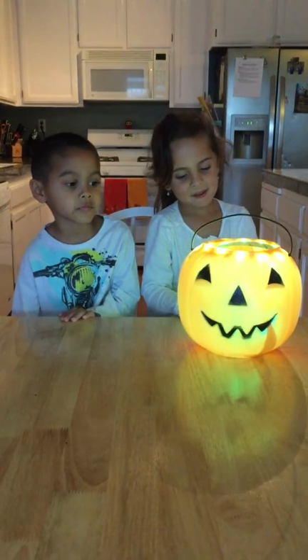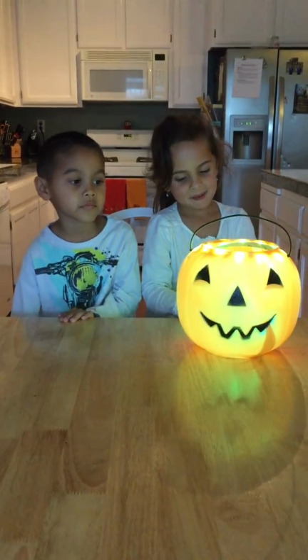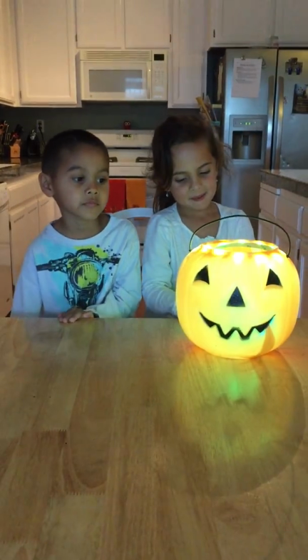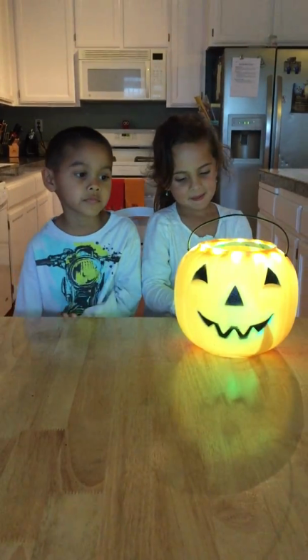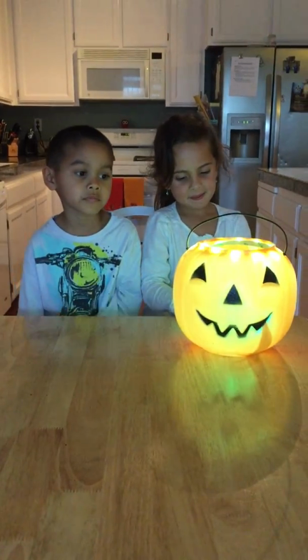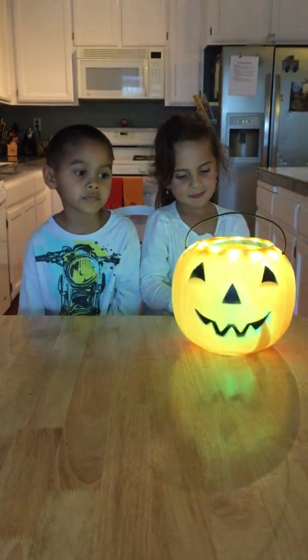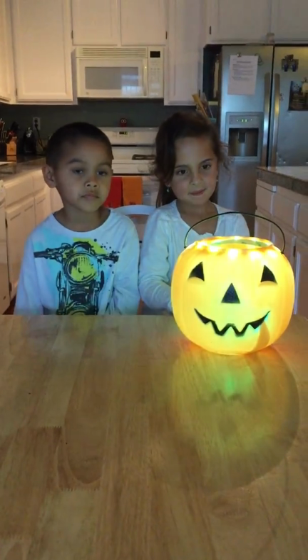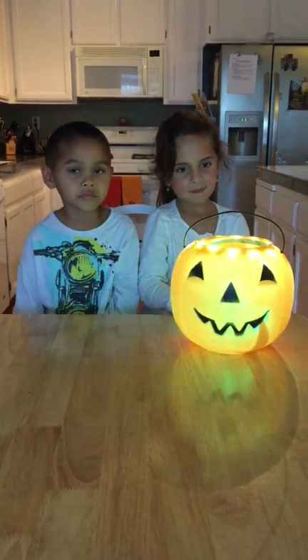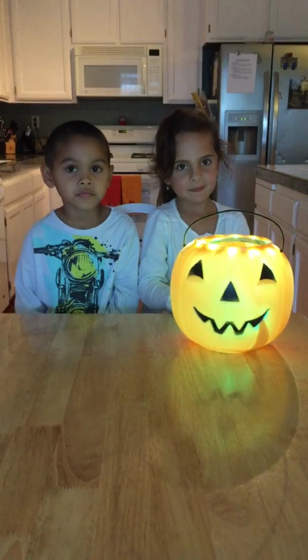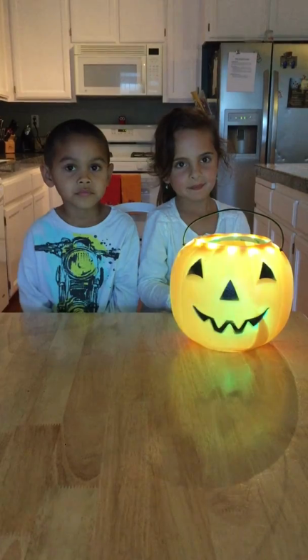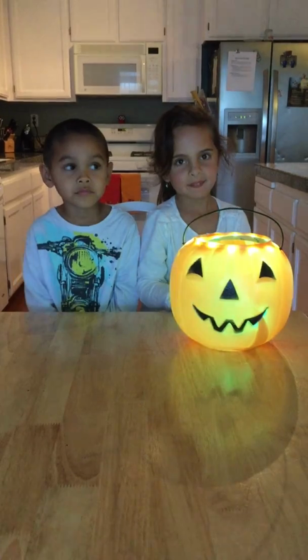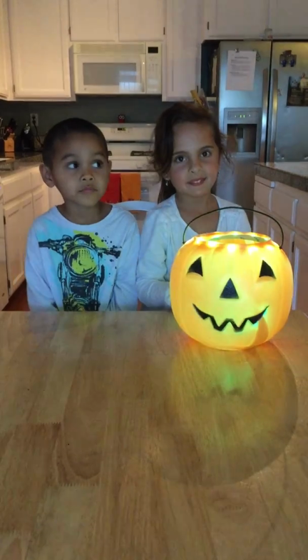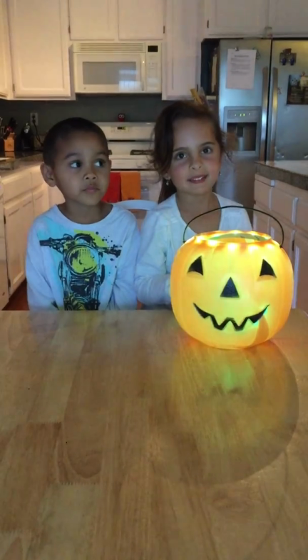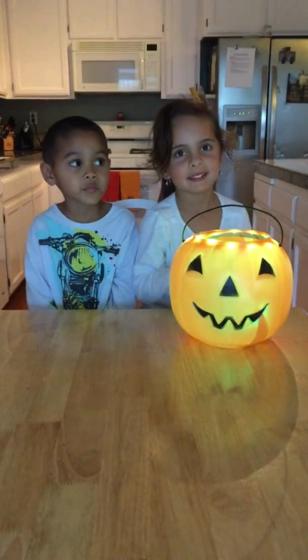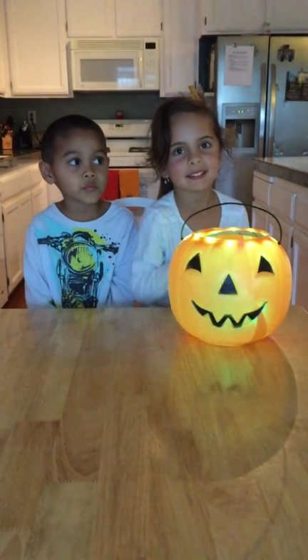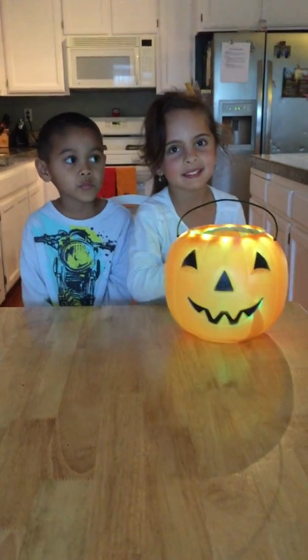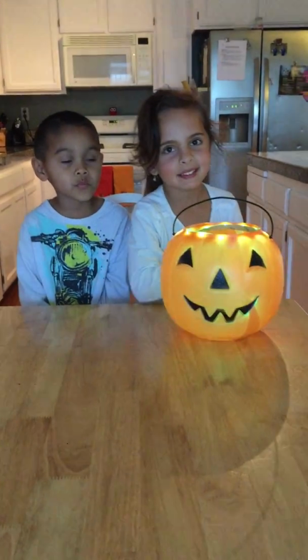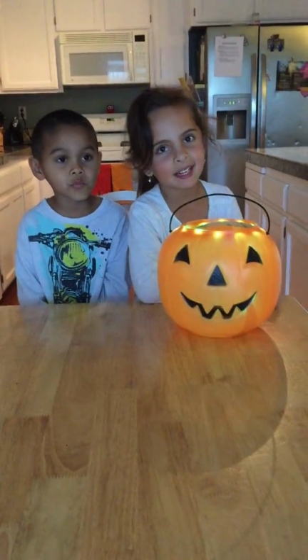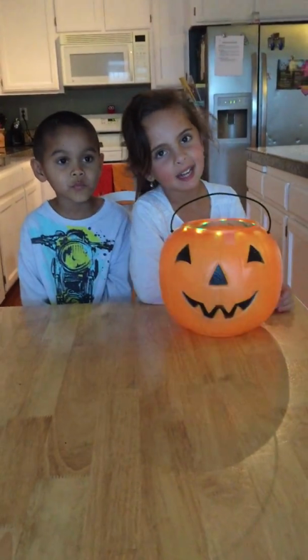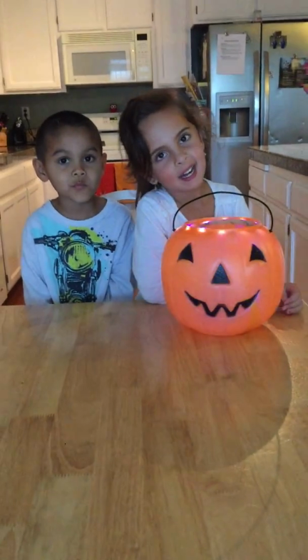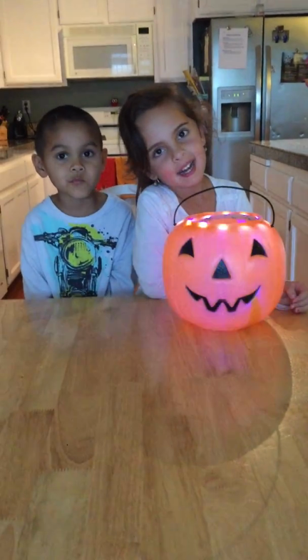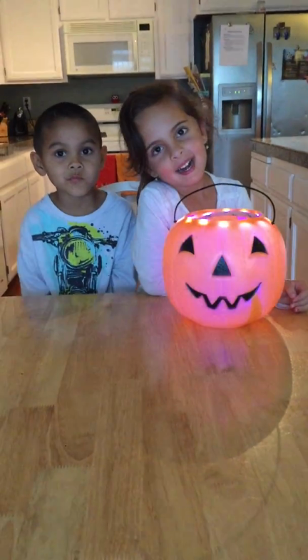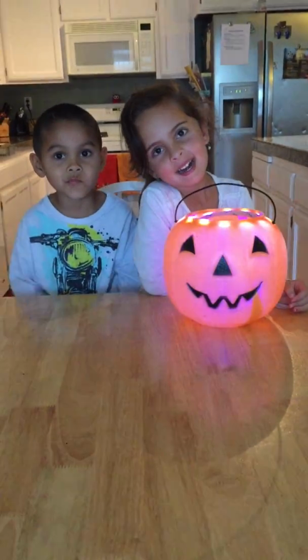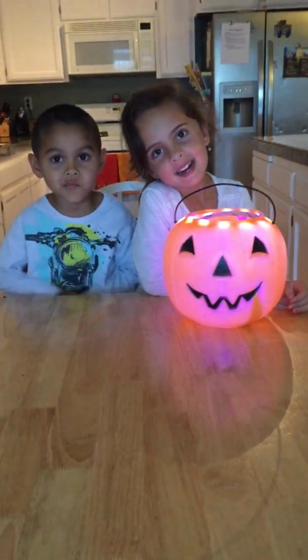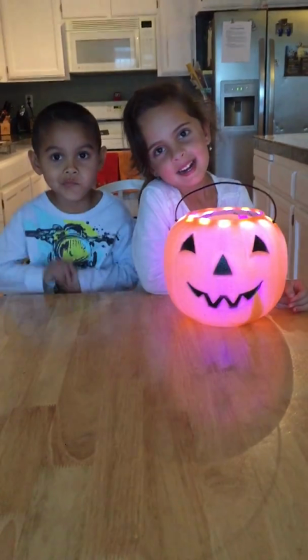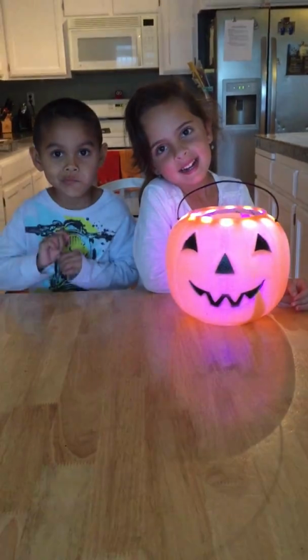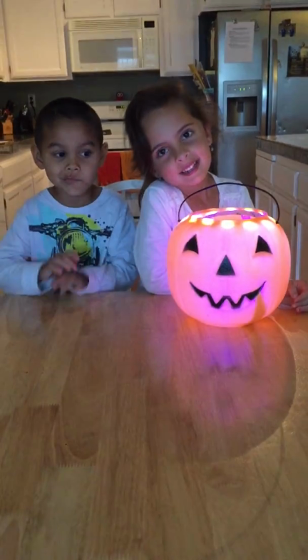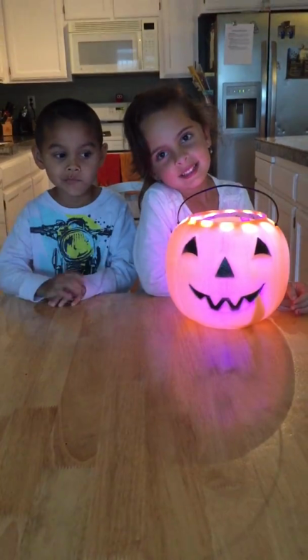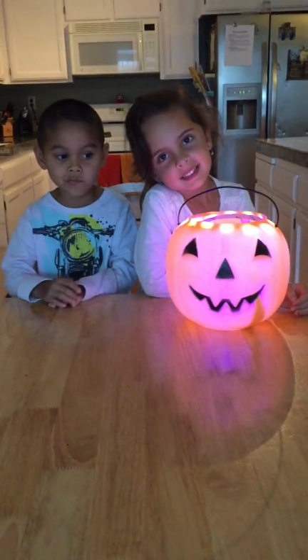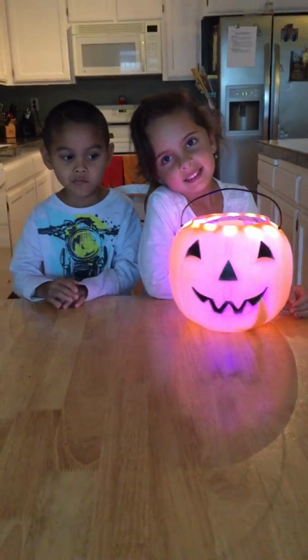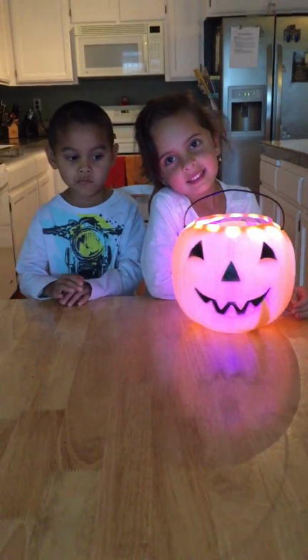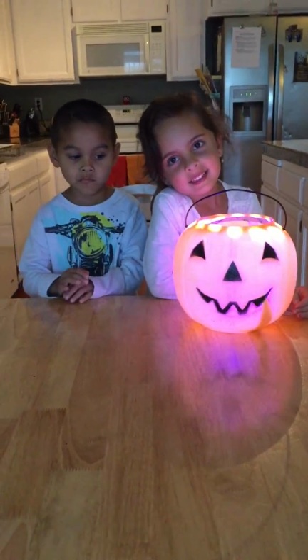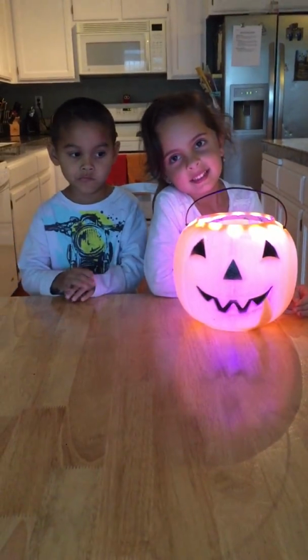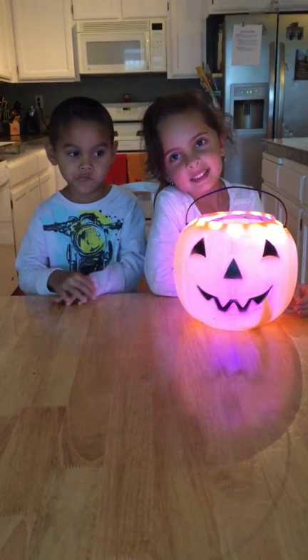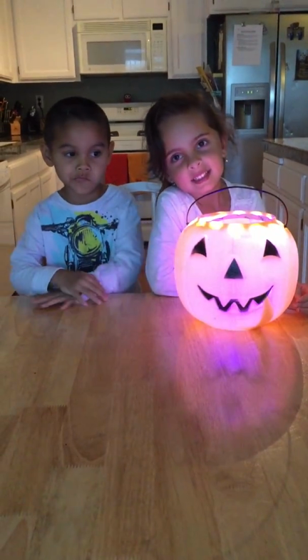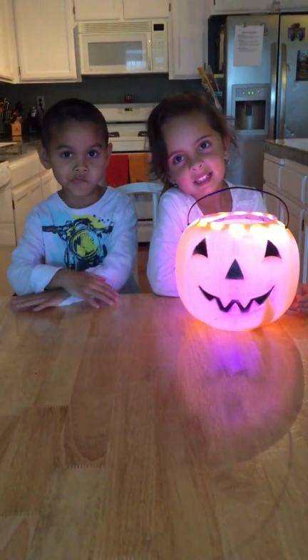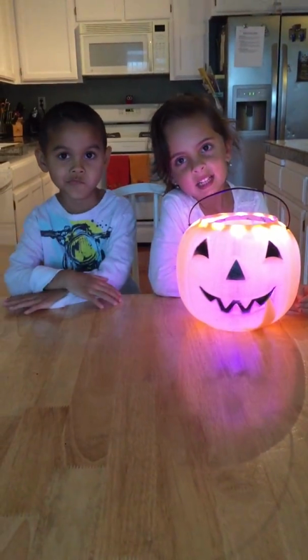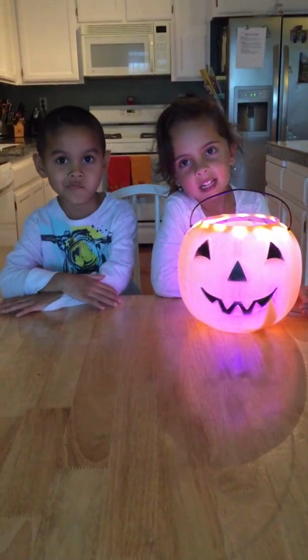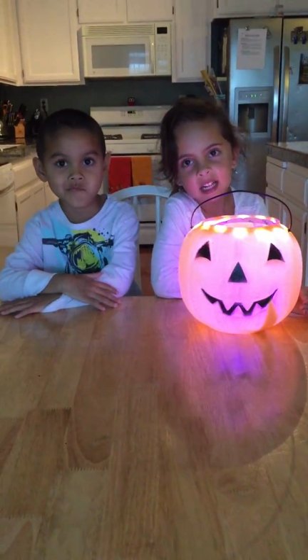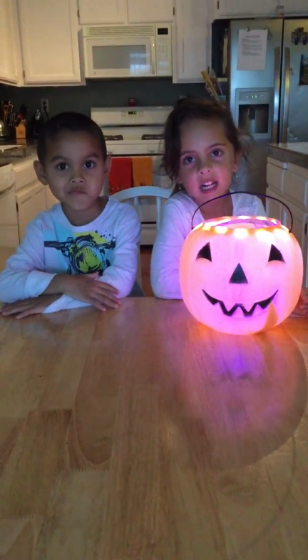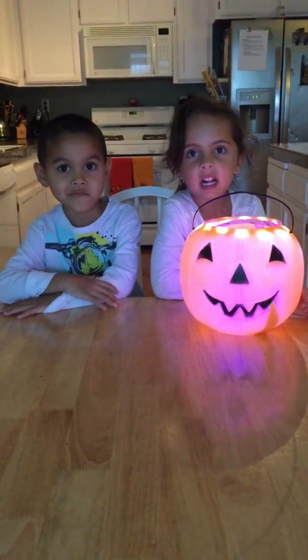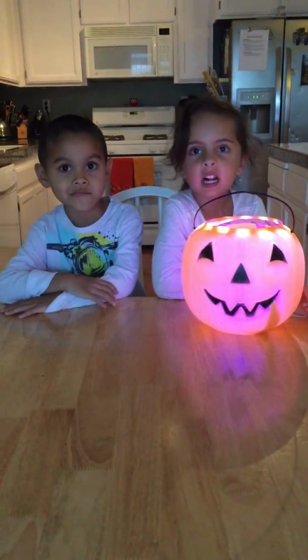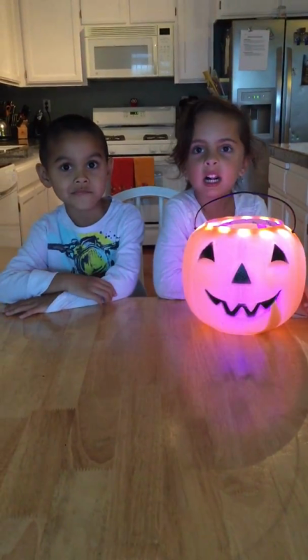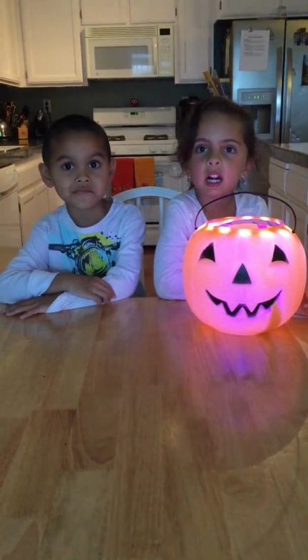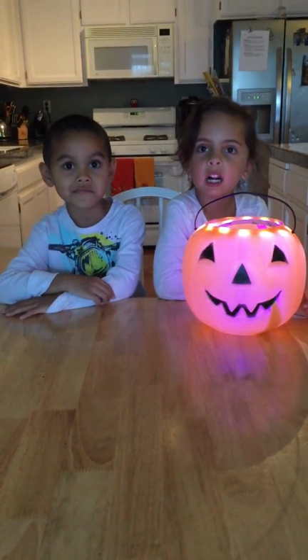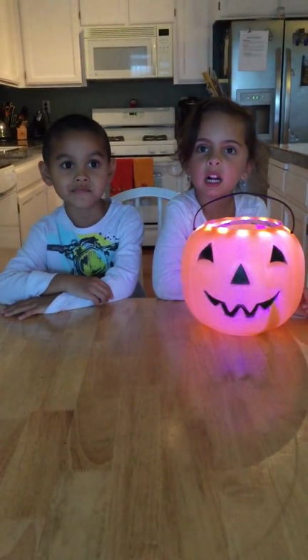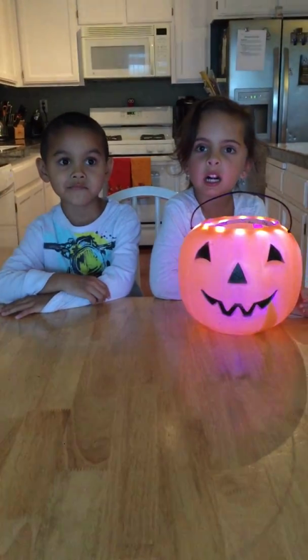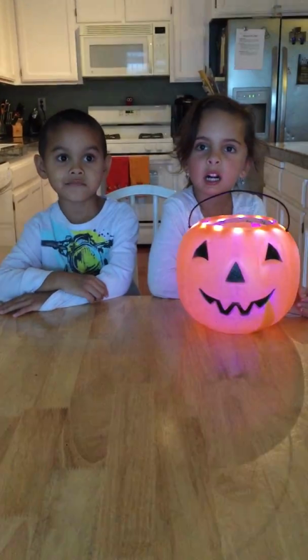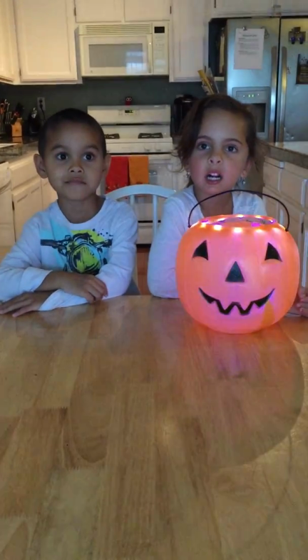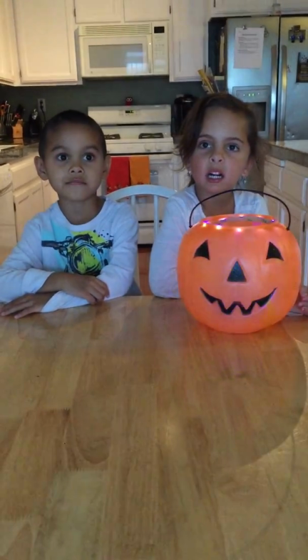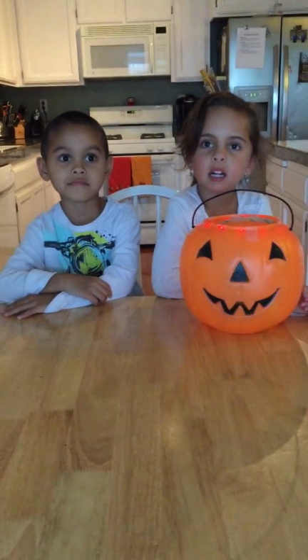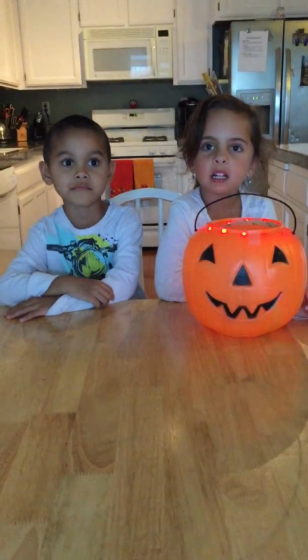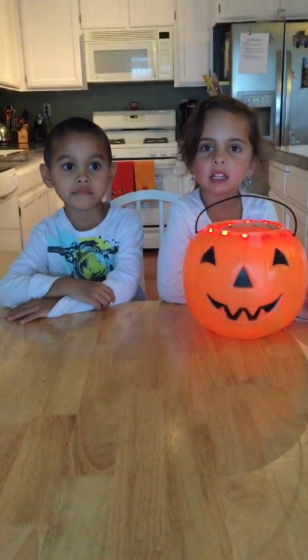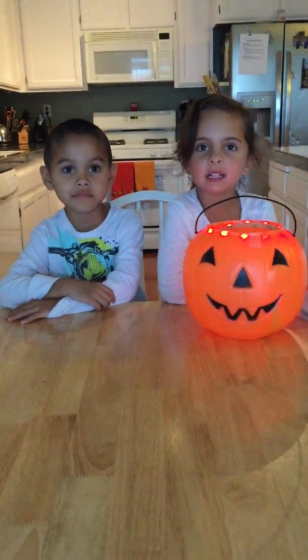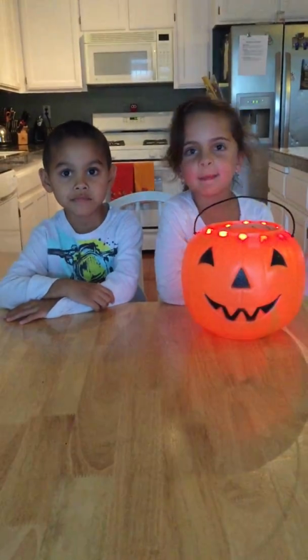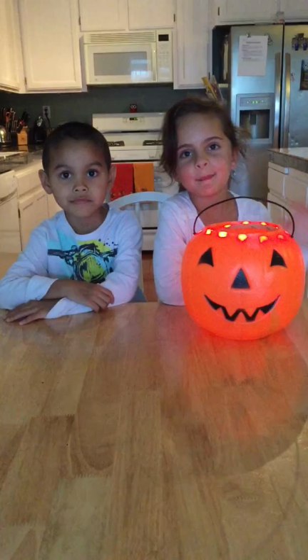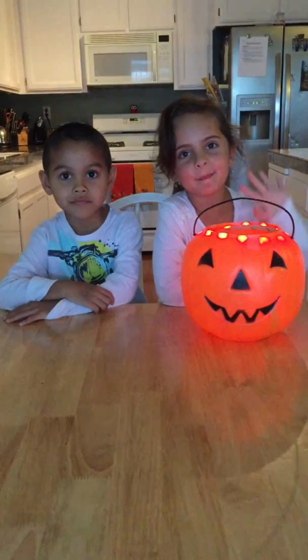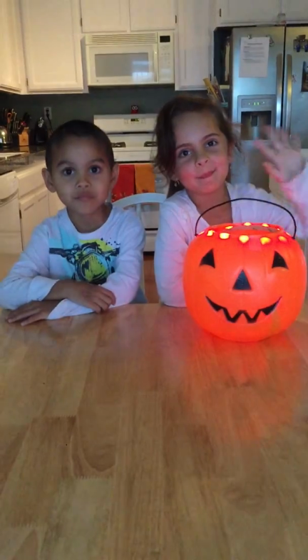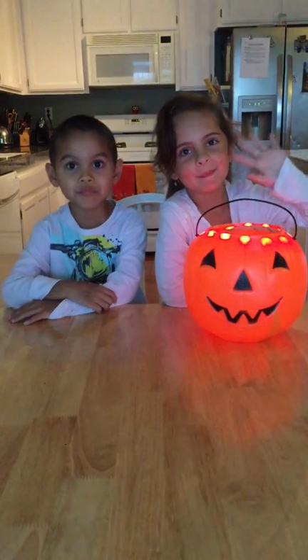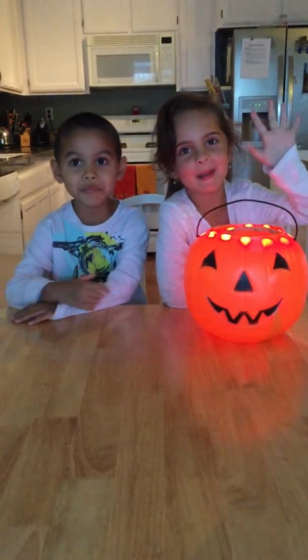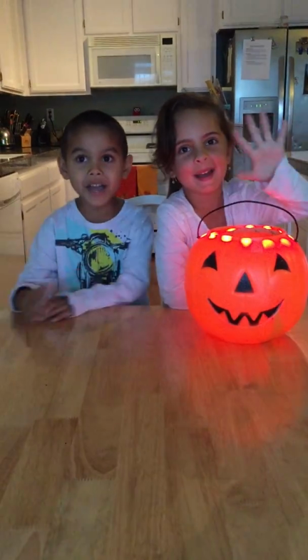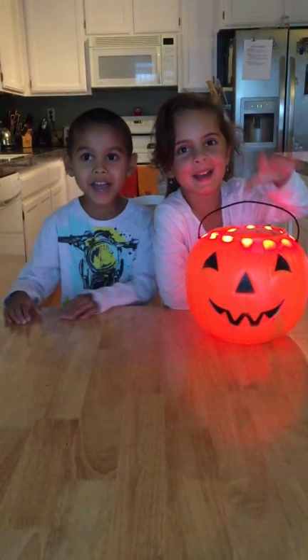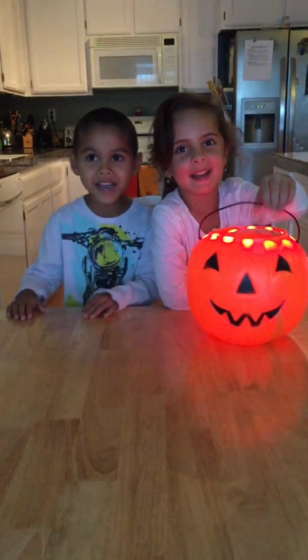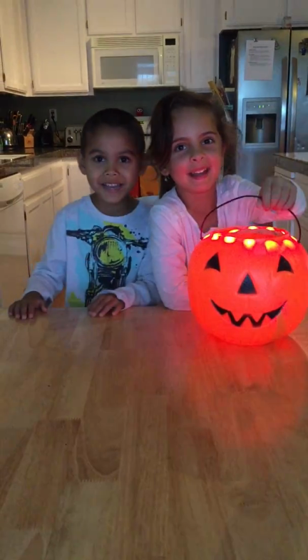All right guys, well thank you so much for the interview and thank you for sharing all these safe tips for all the trick-or-treaters in the world. Bye!